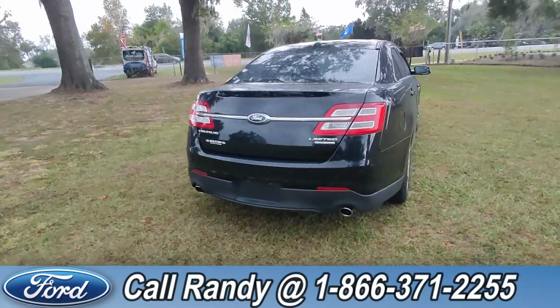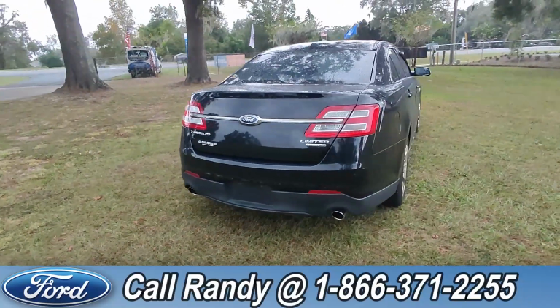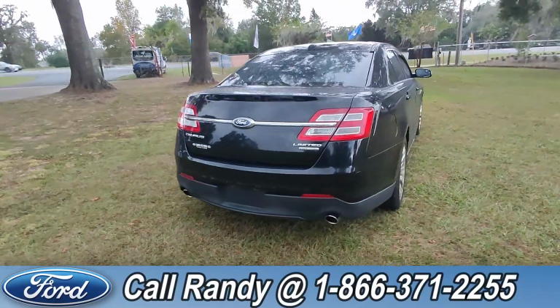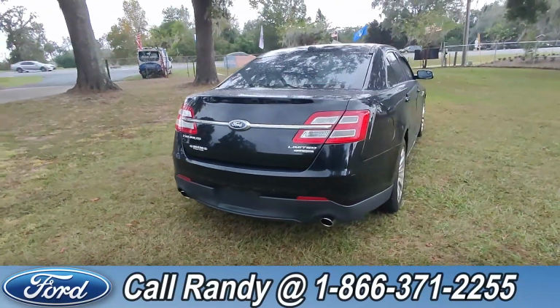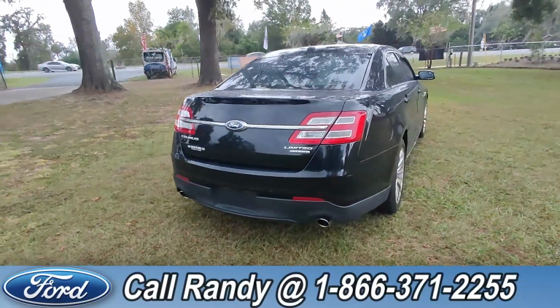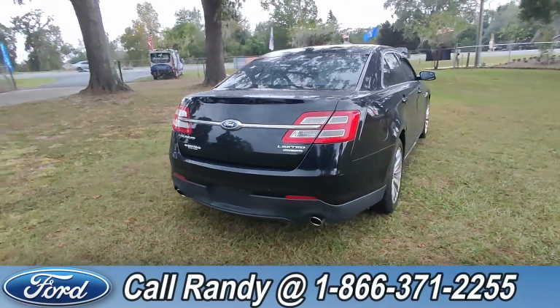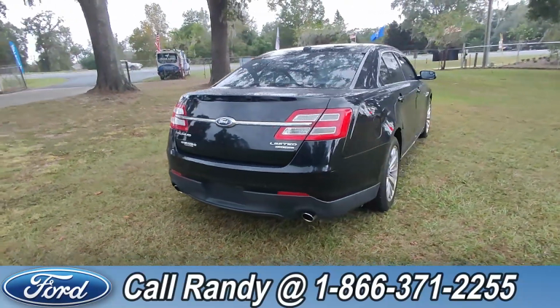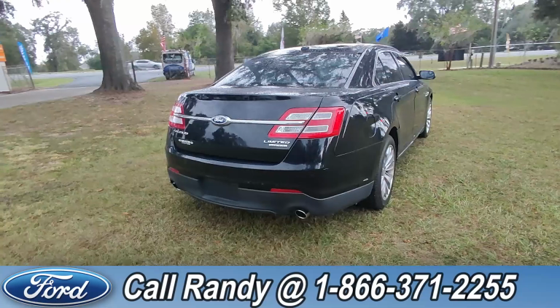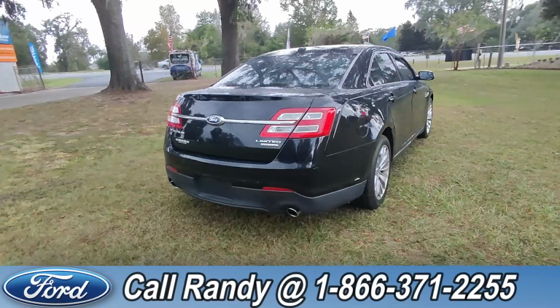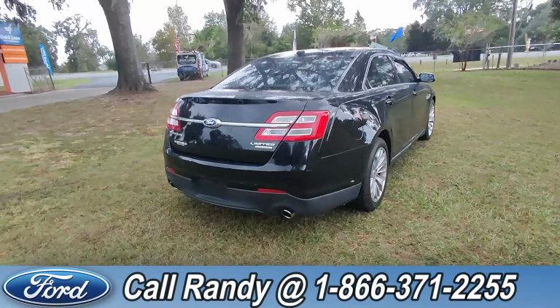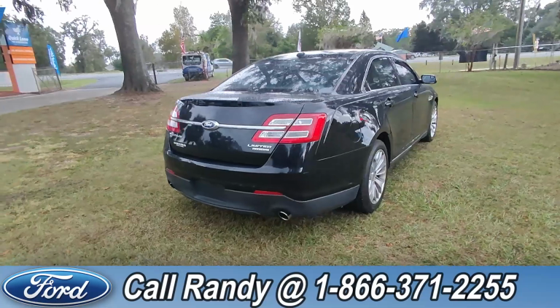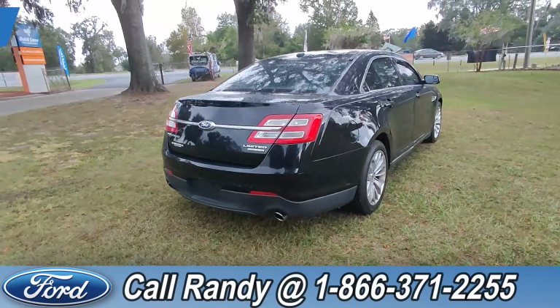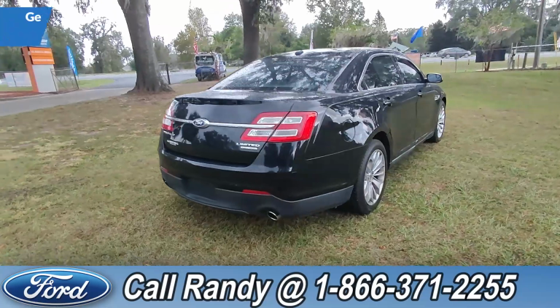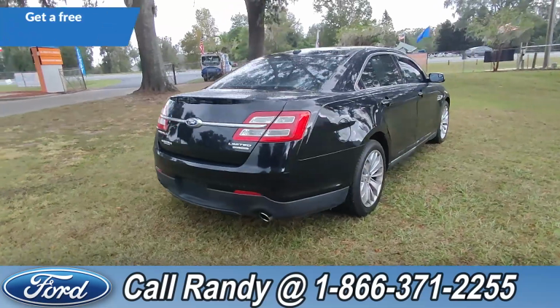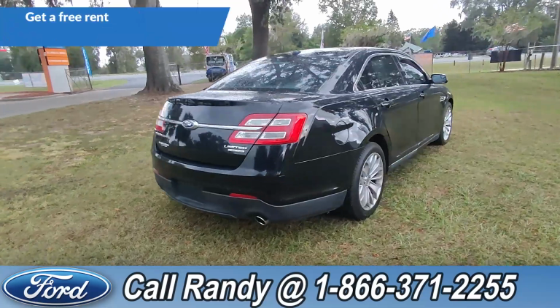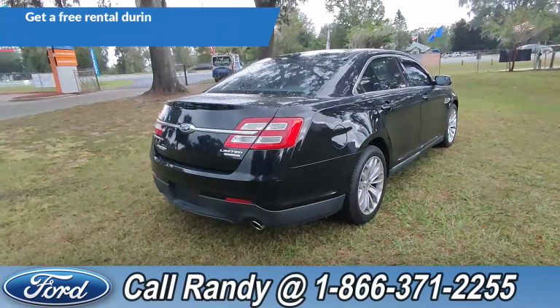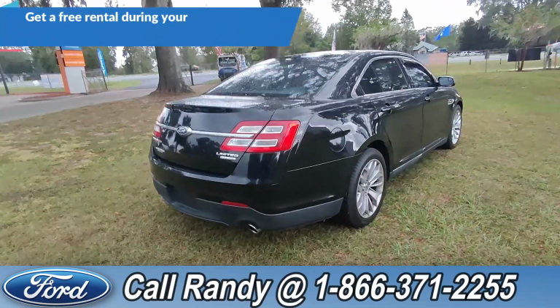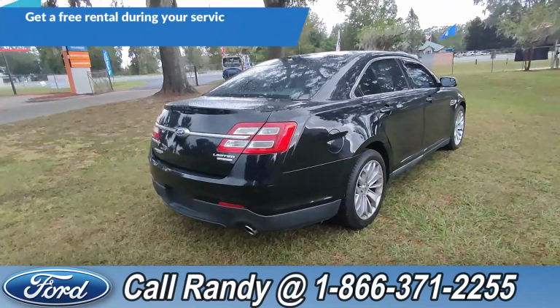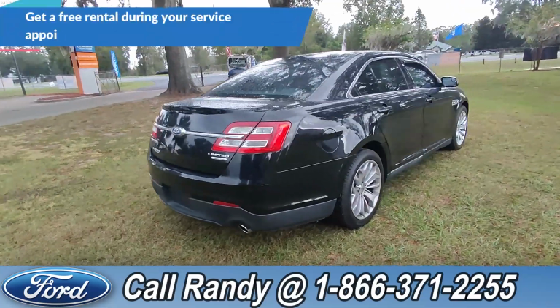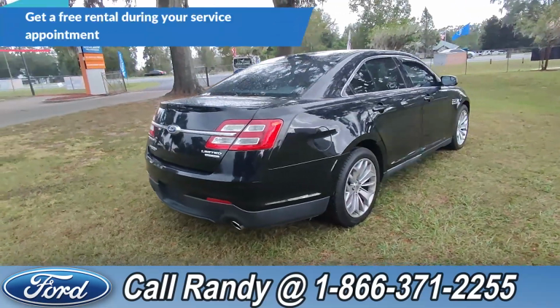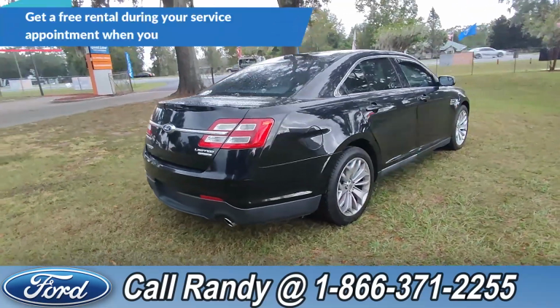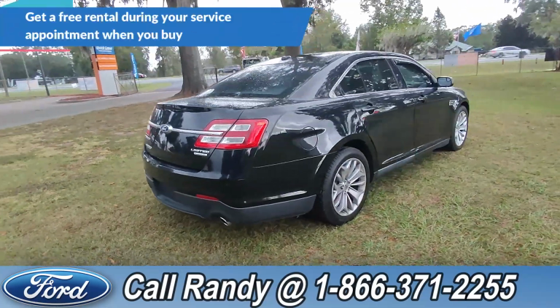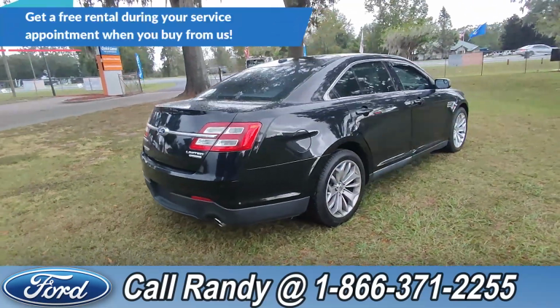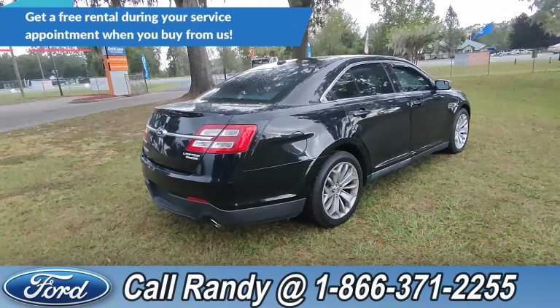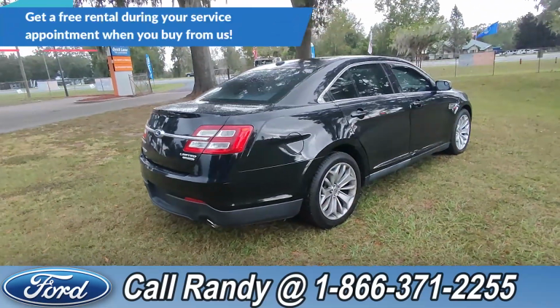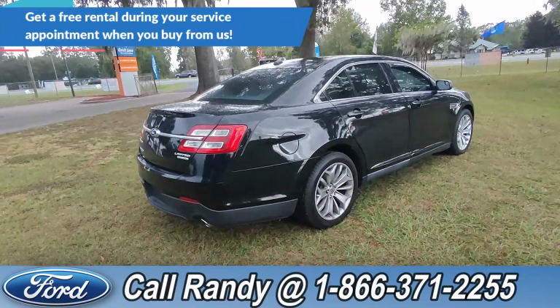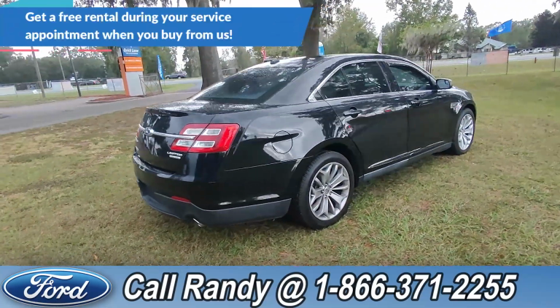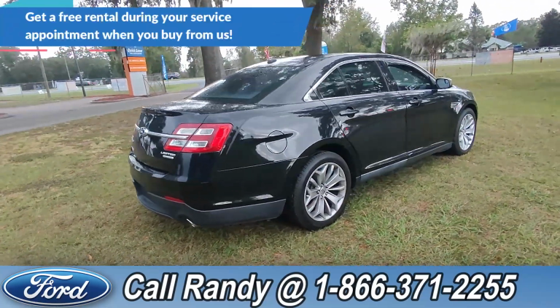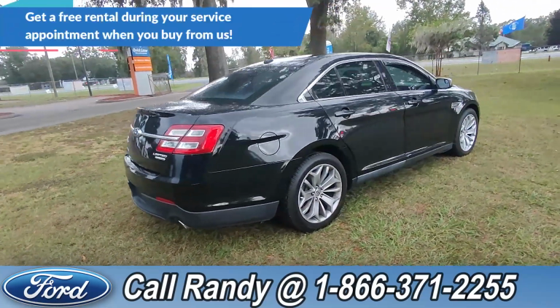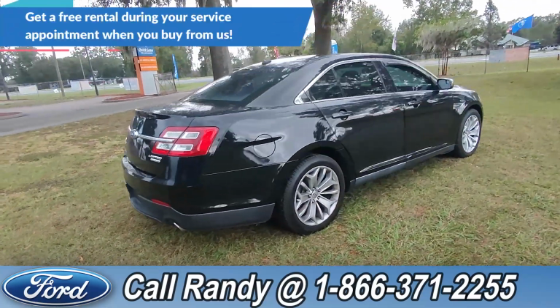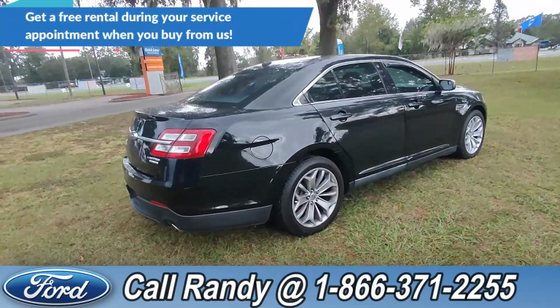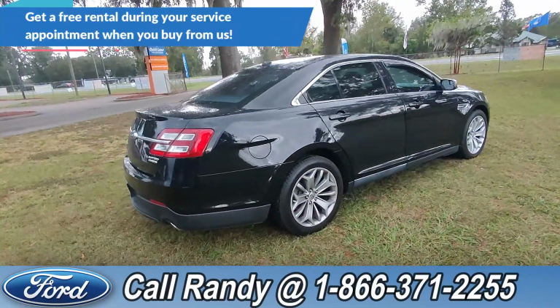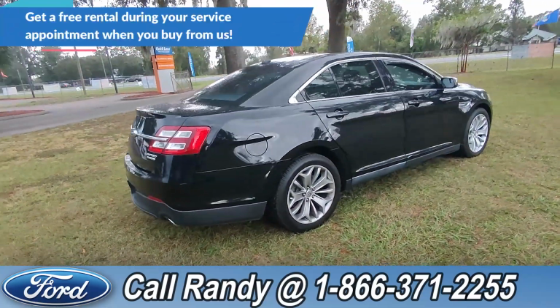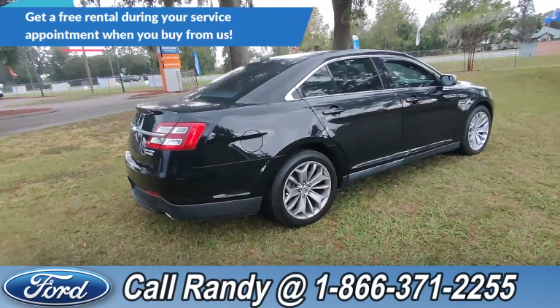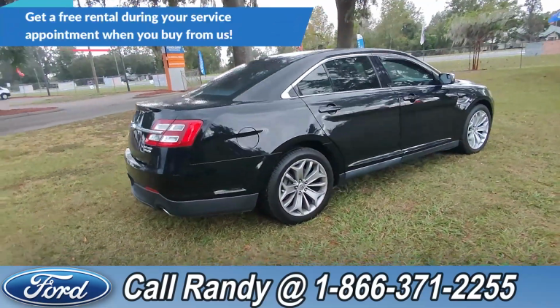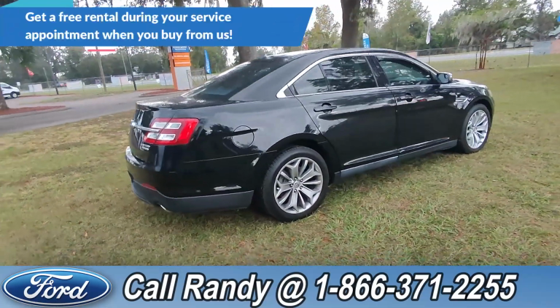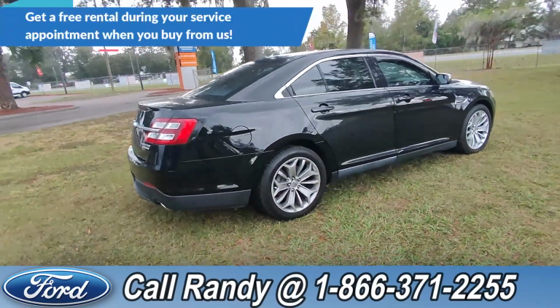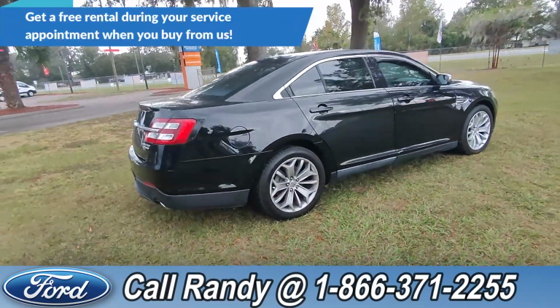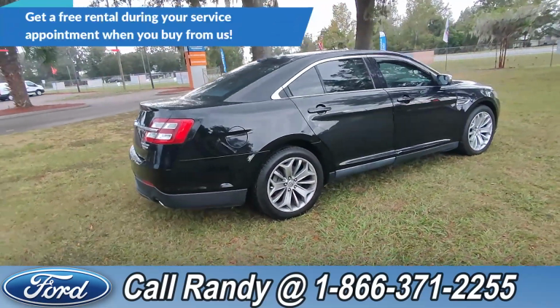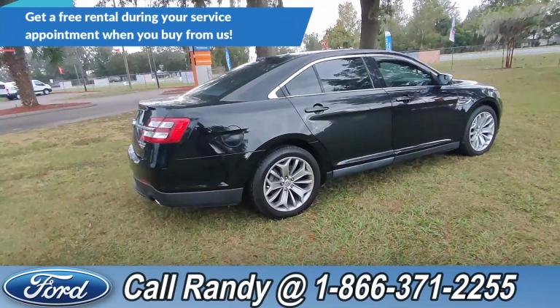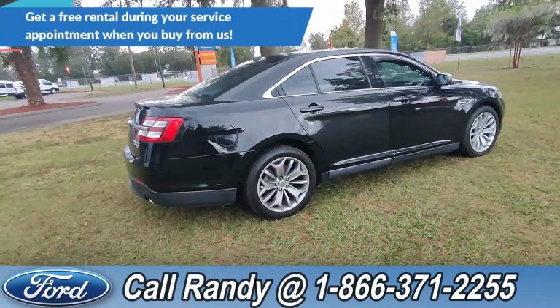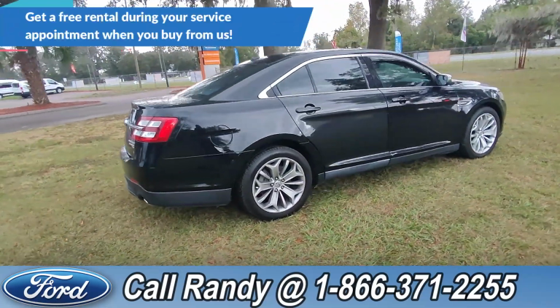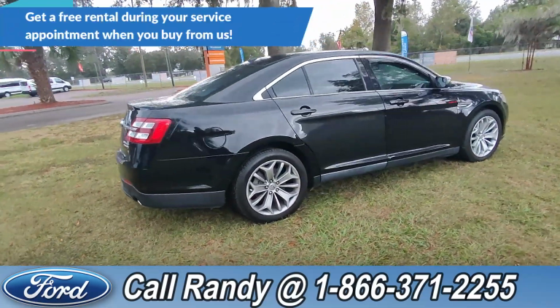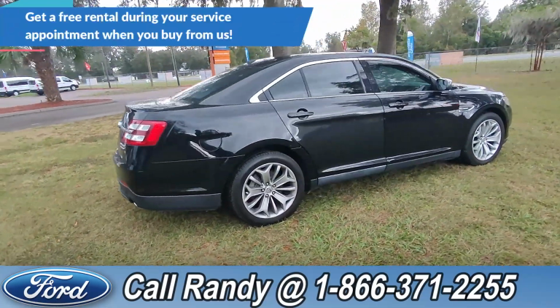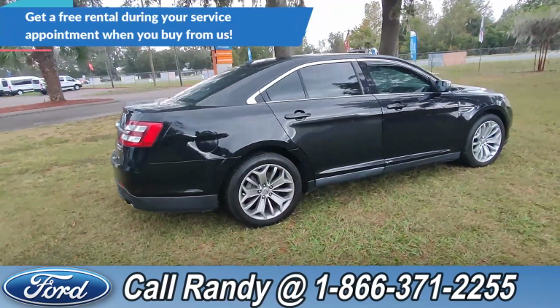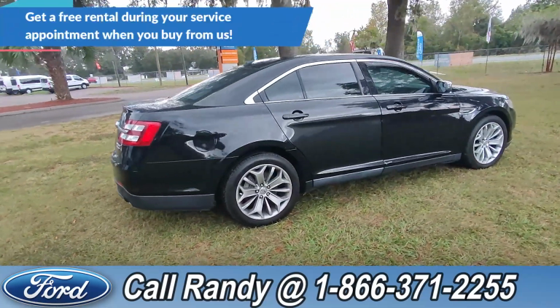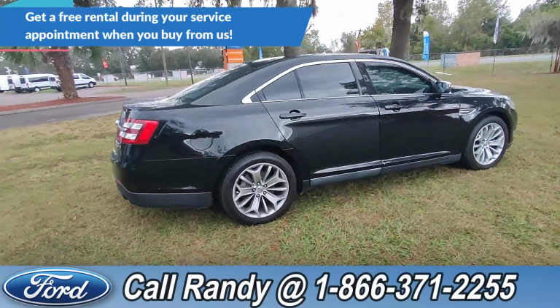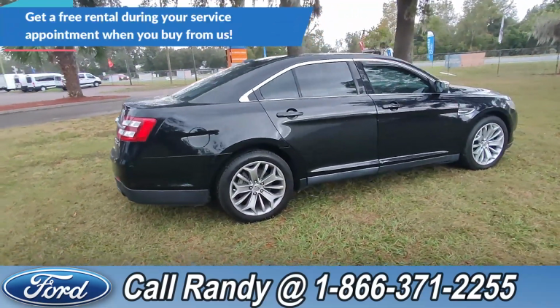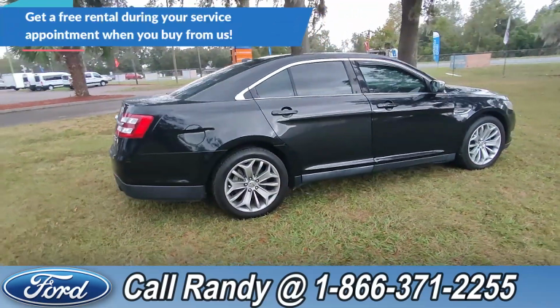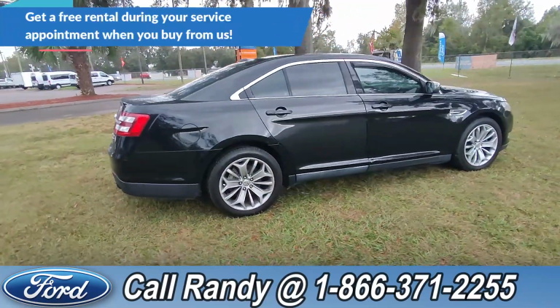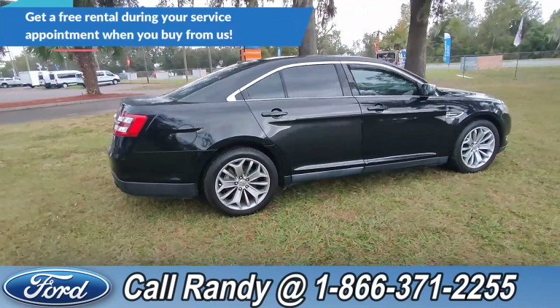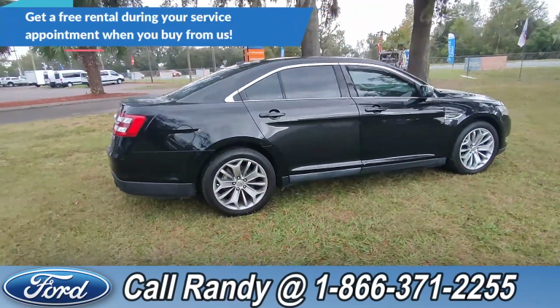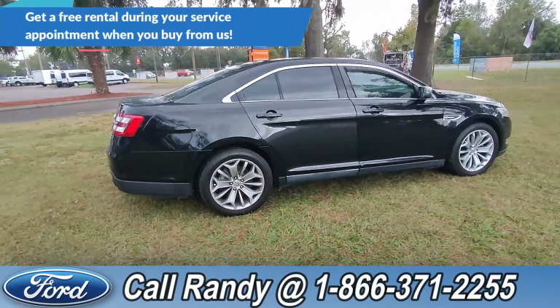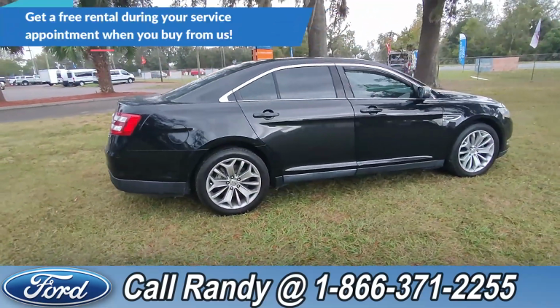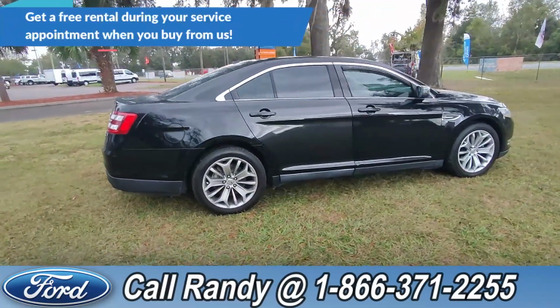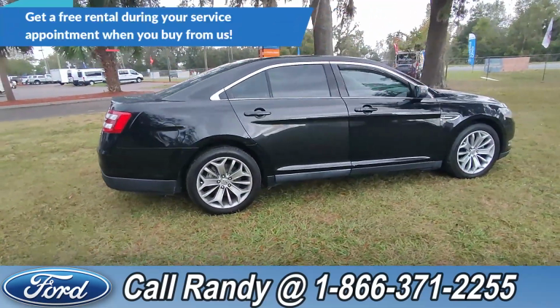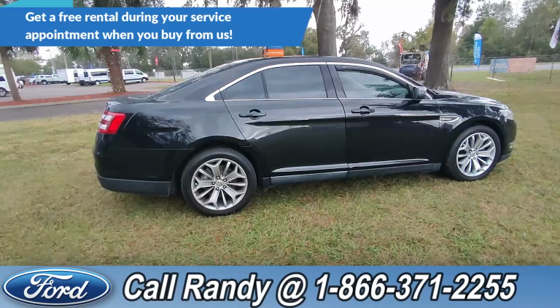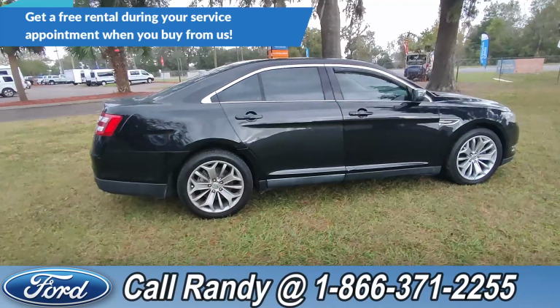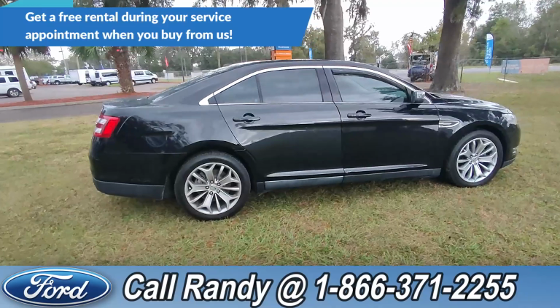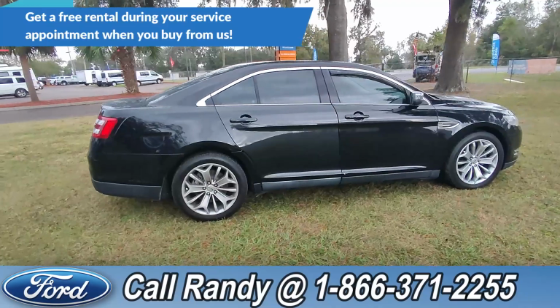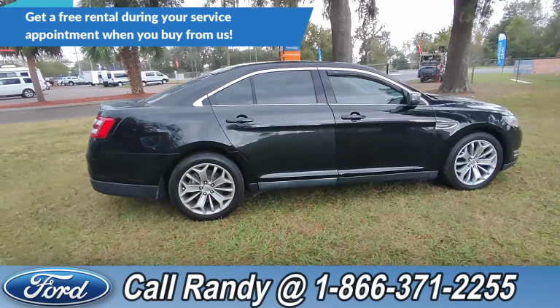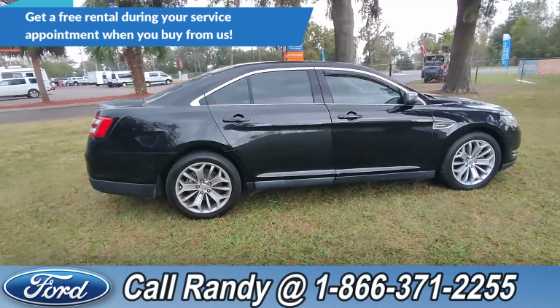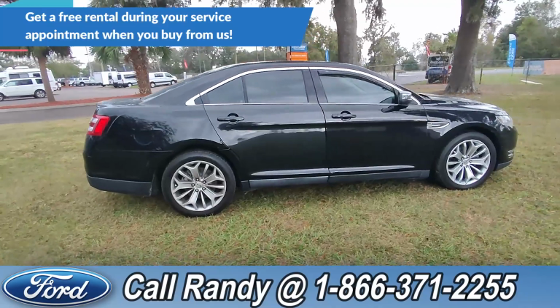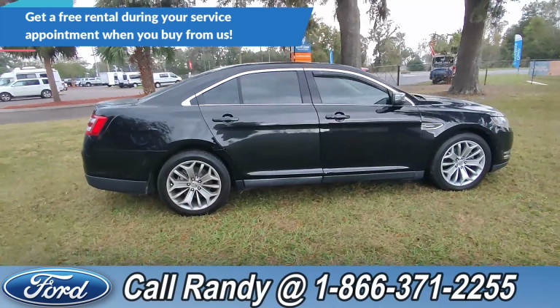If you'd like more information on this Taurus Limited, you can check it out online at santafeford.com or give us a call at the number below. Now we're going to take a quick look inside.